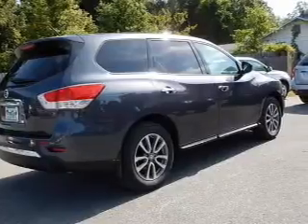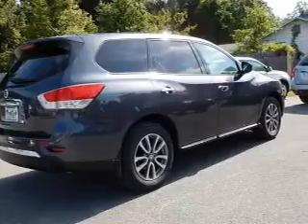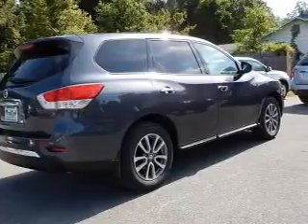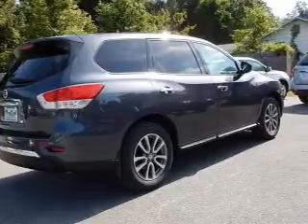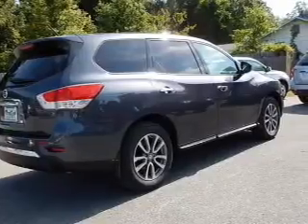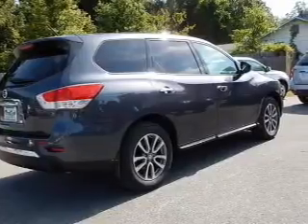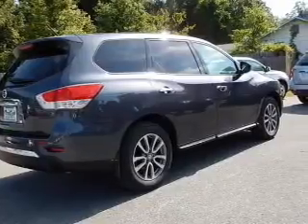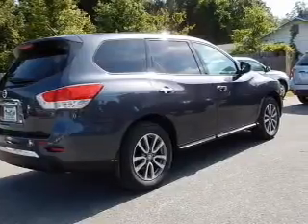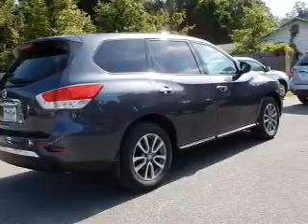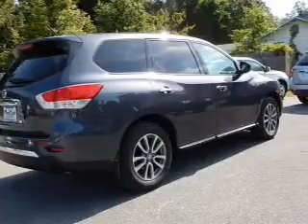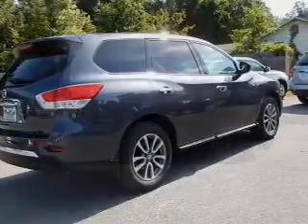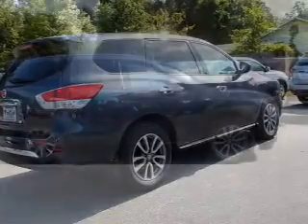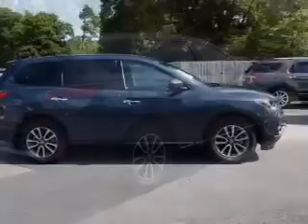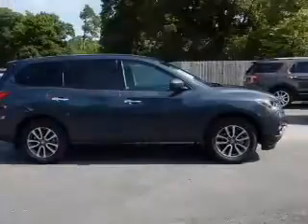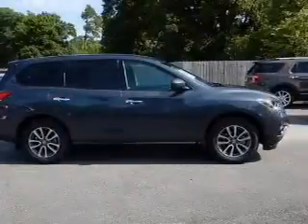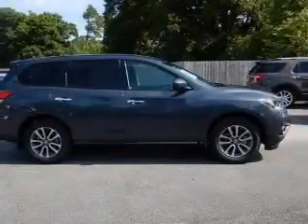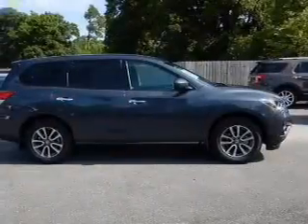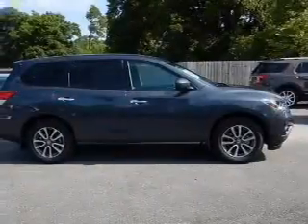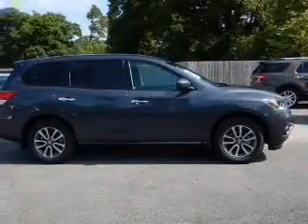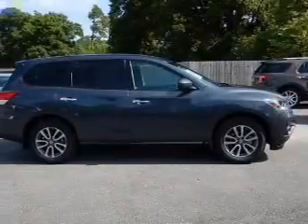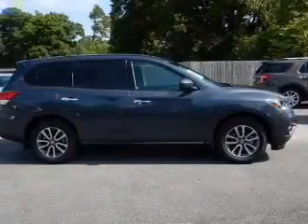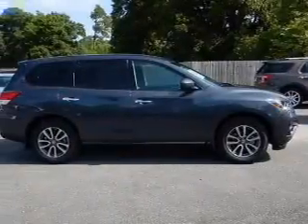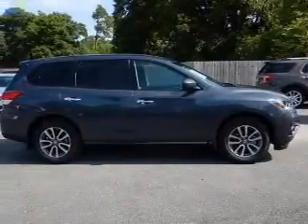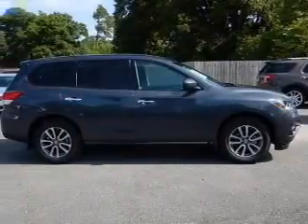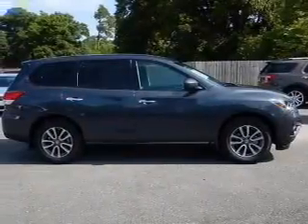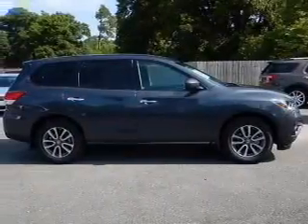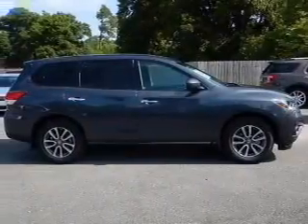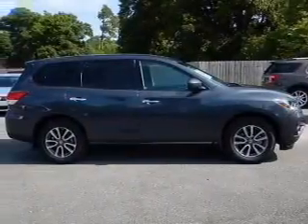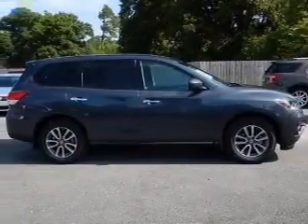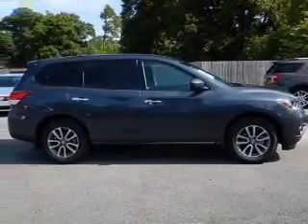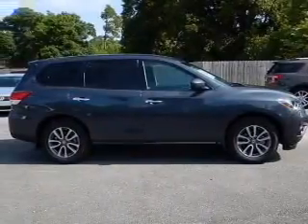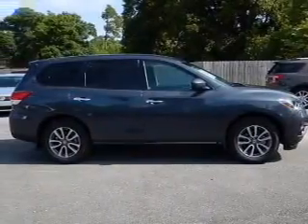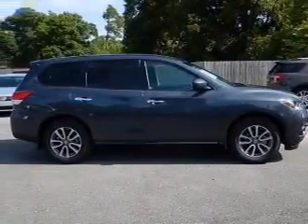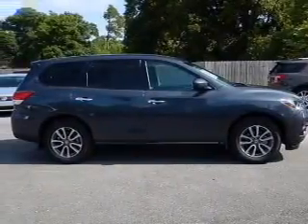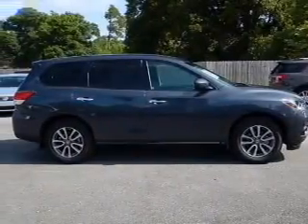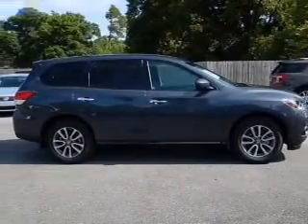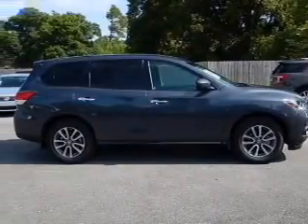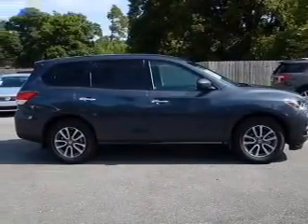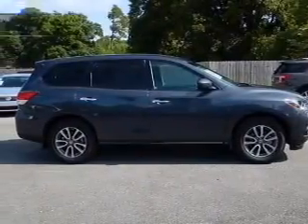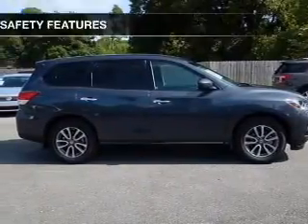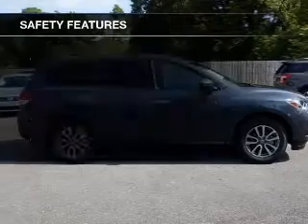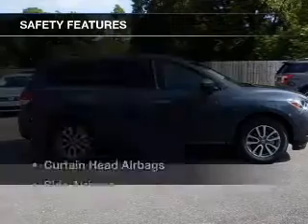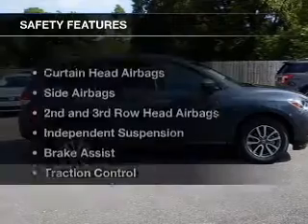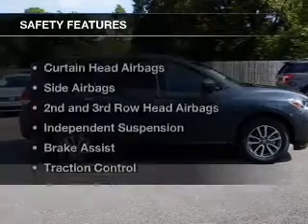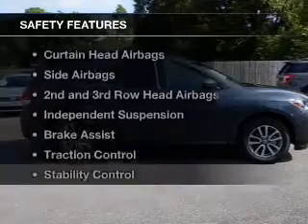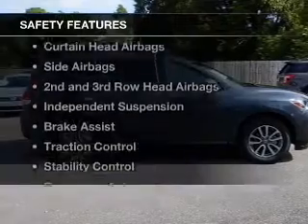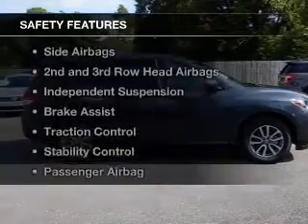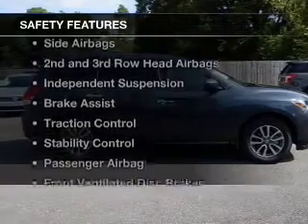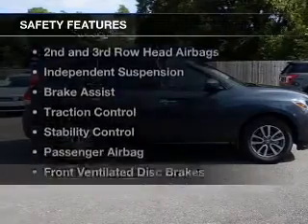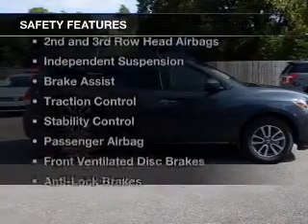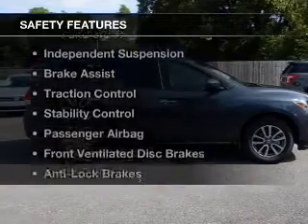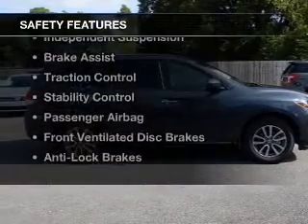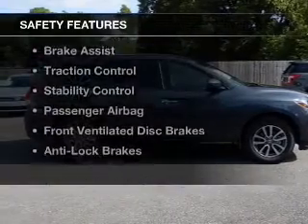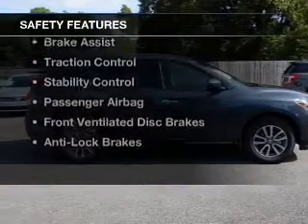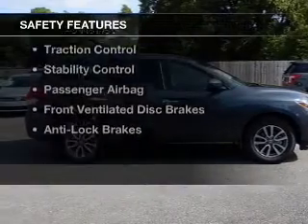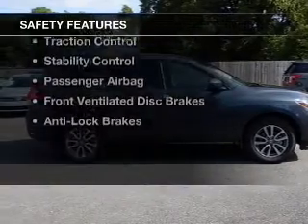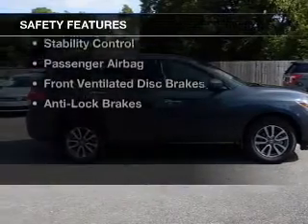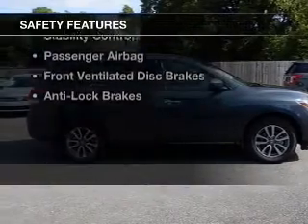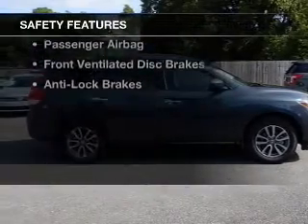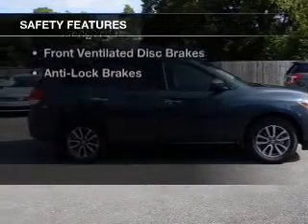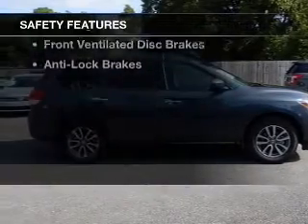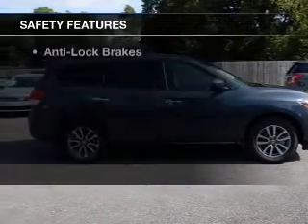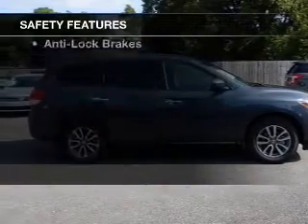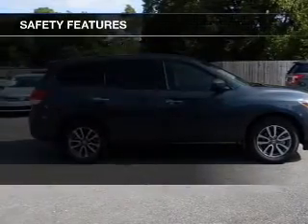Additional features include an alarm system, cruise control, keyless entry, and split rear seats.